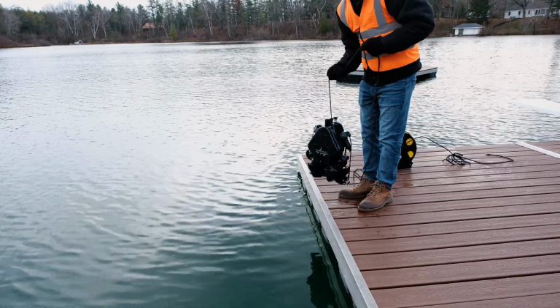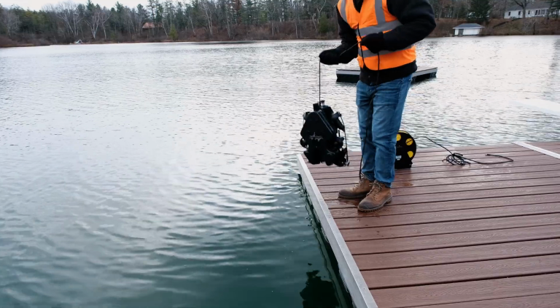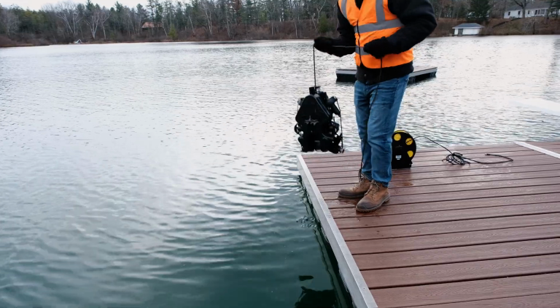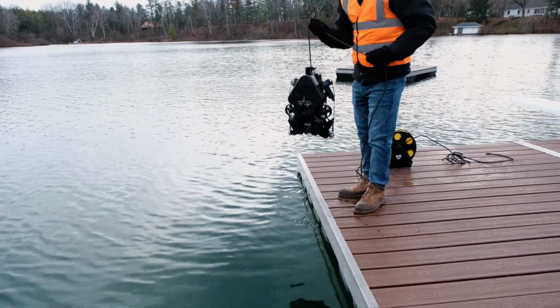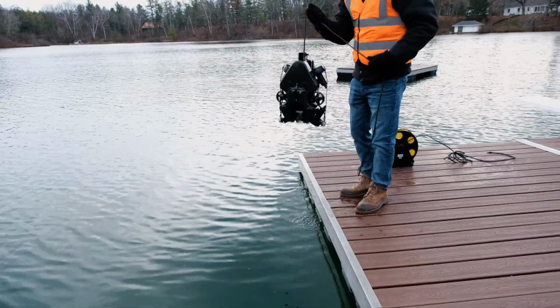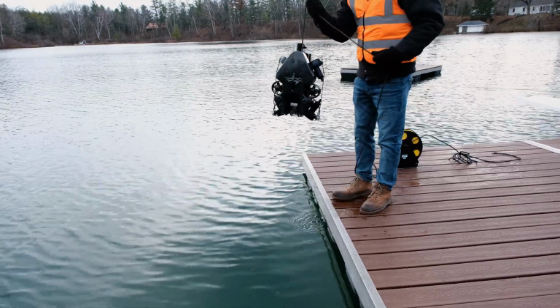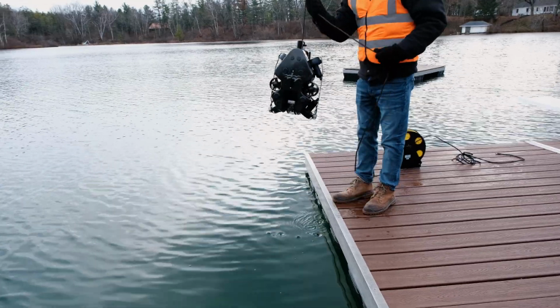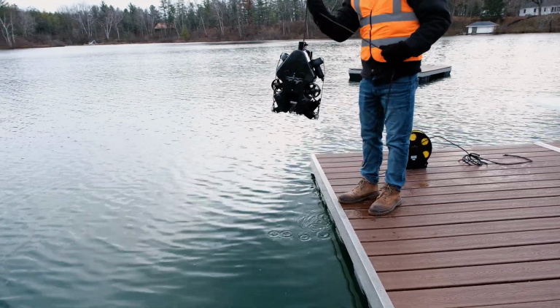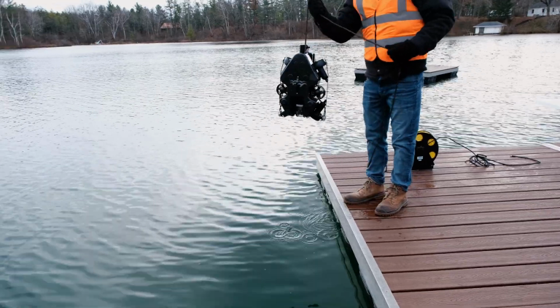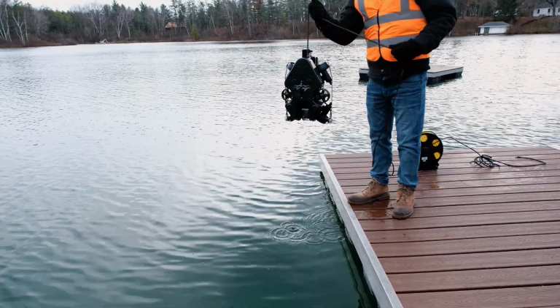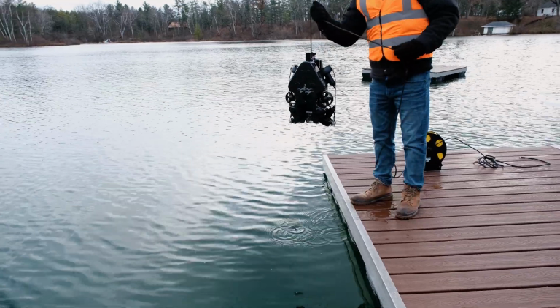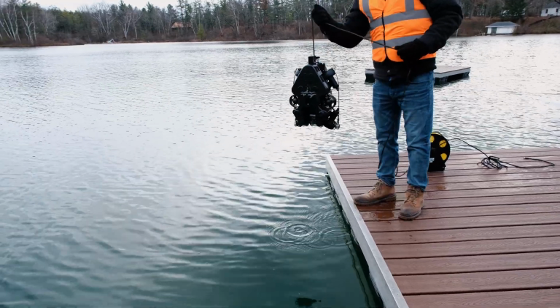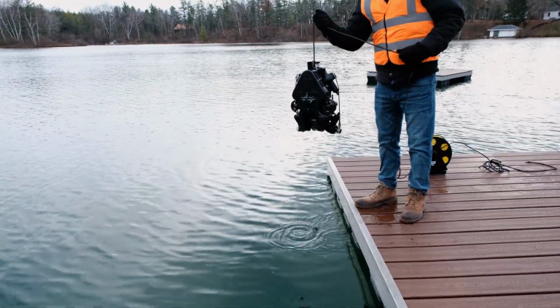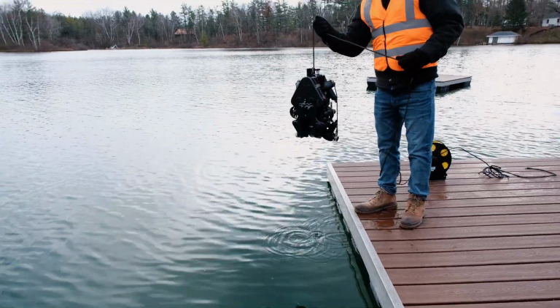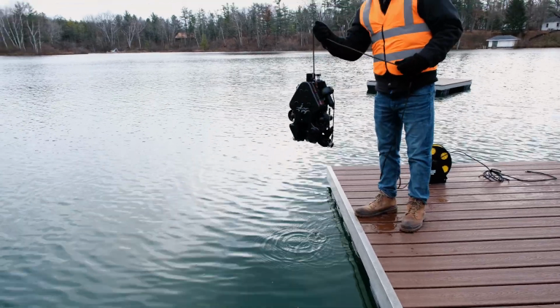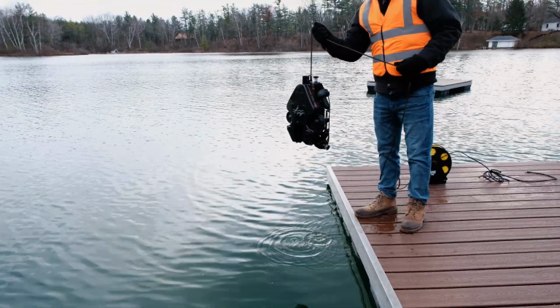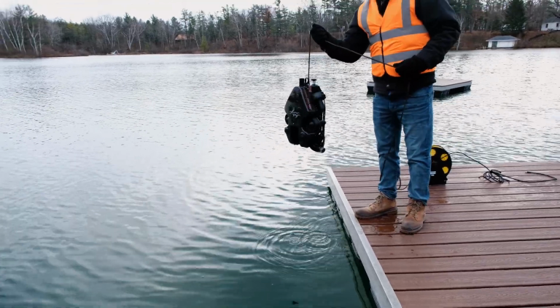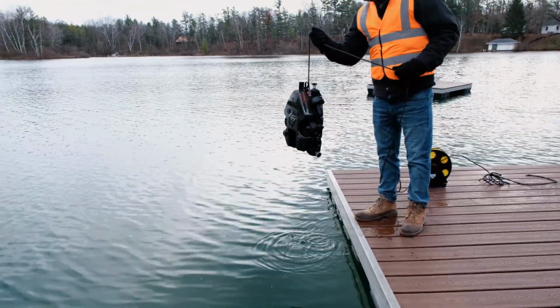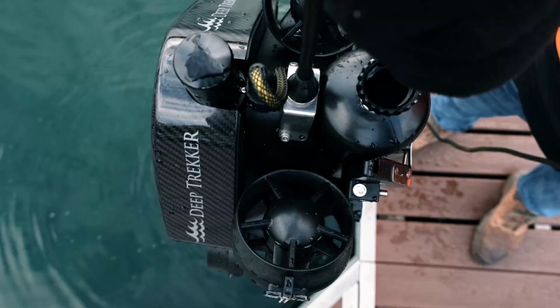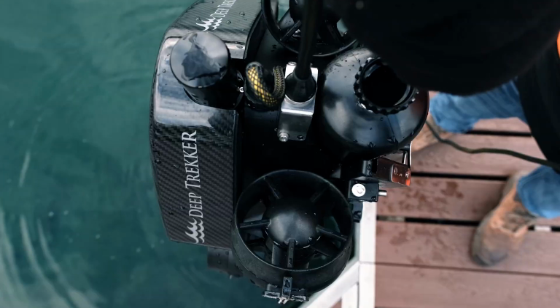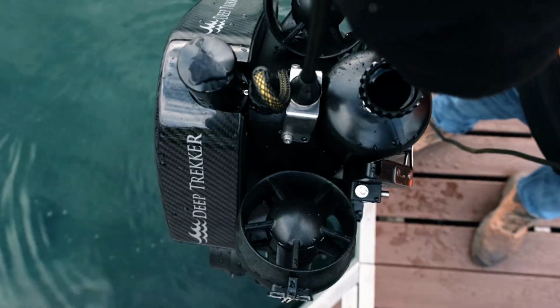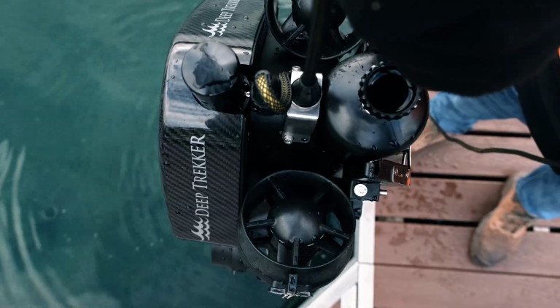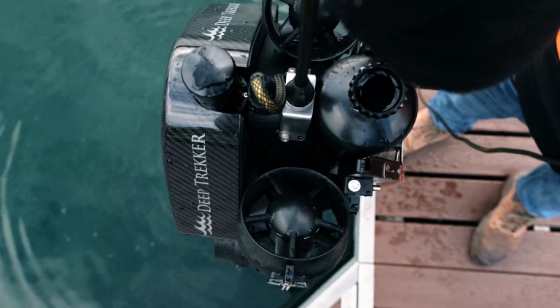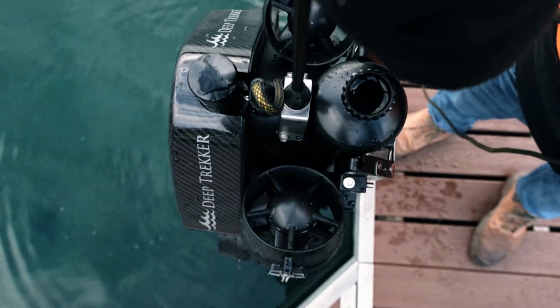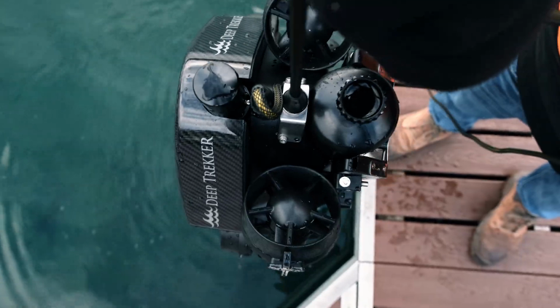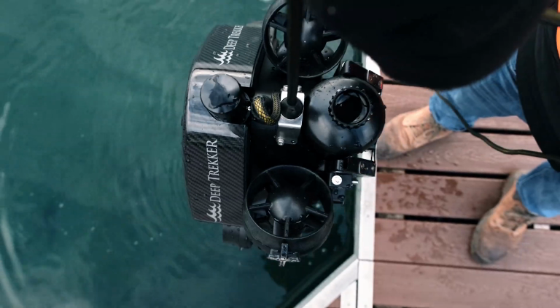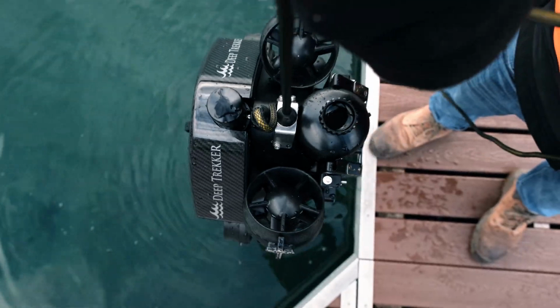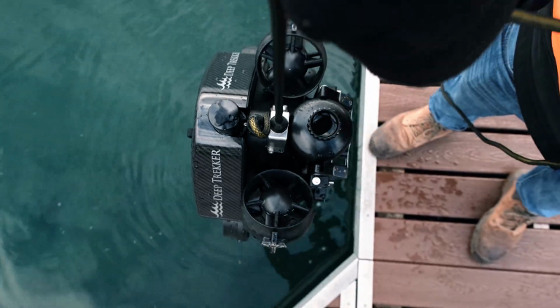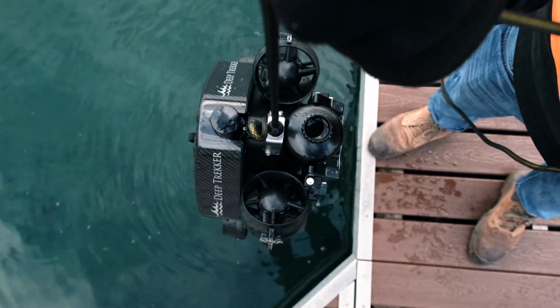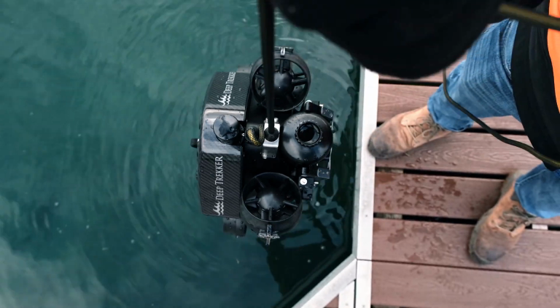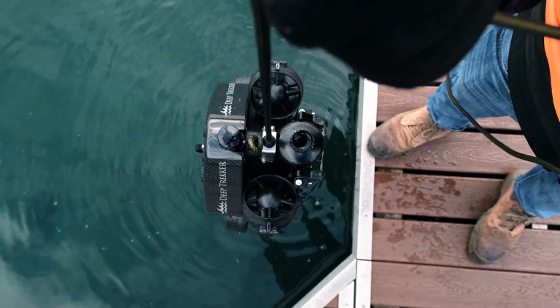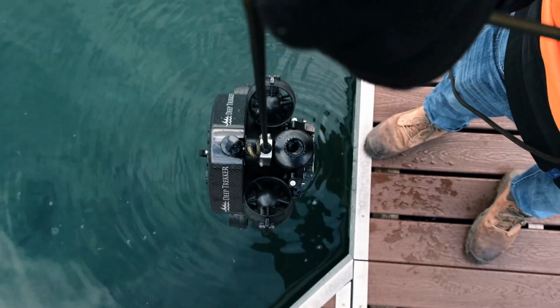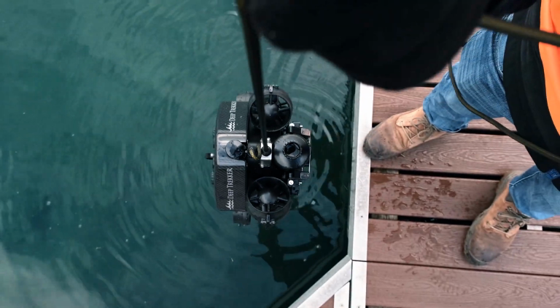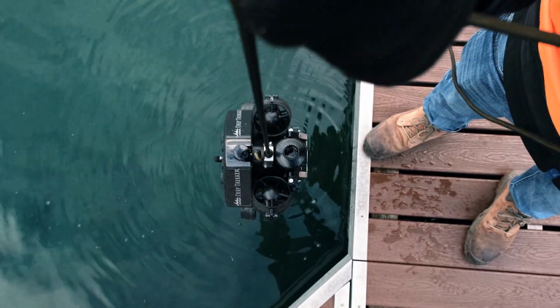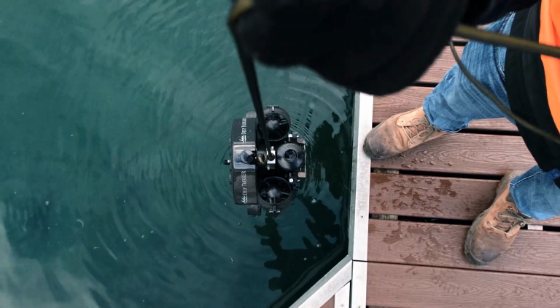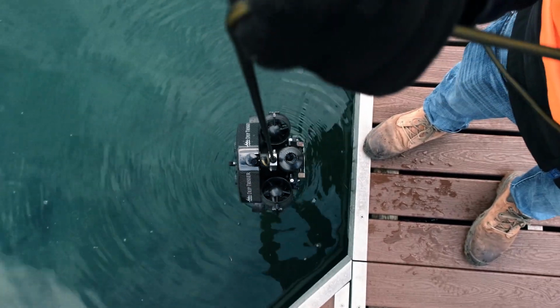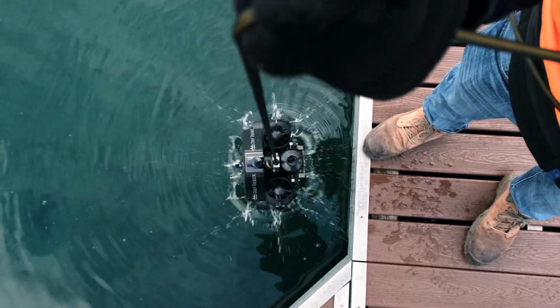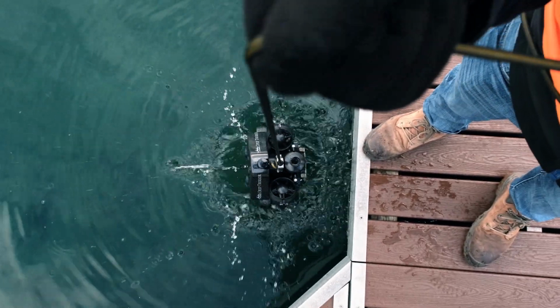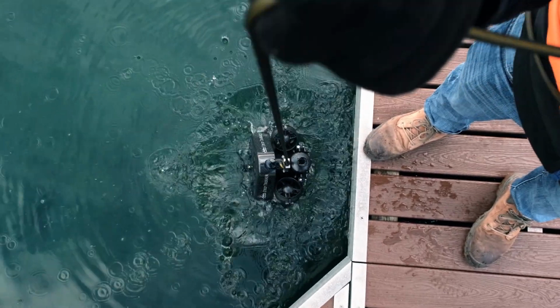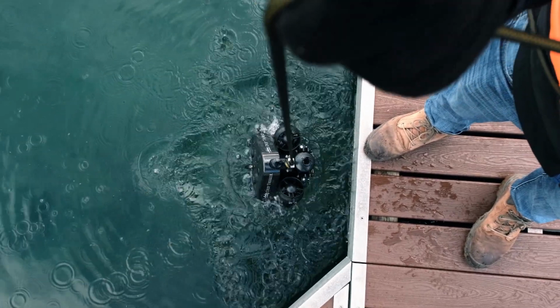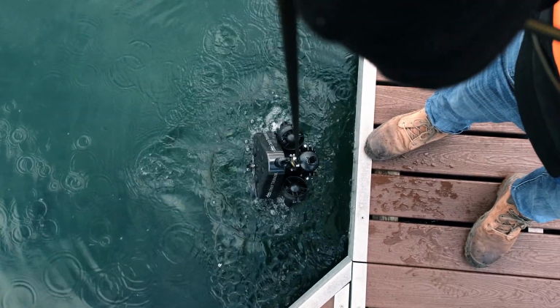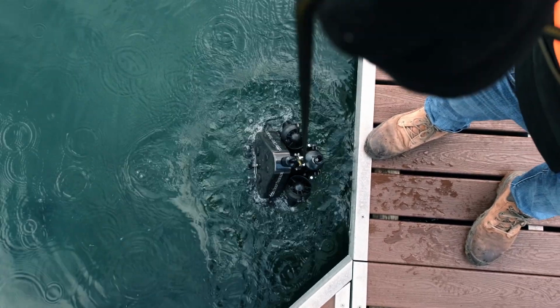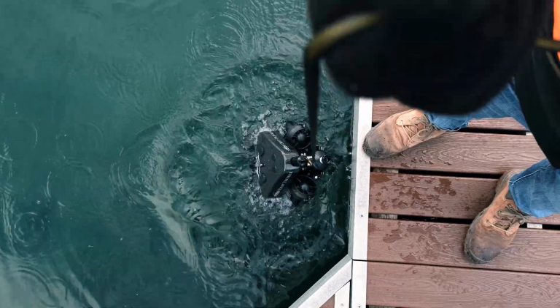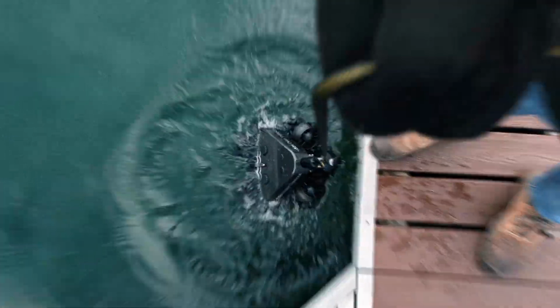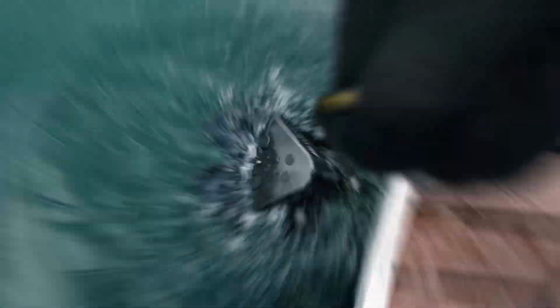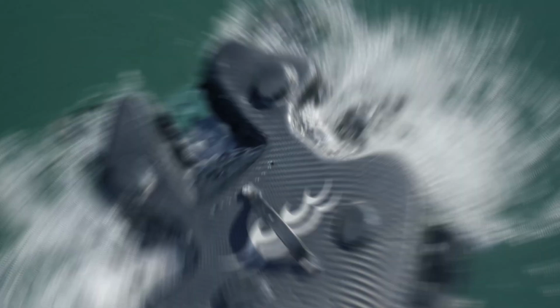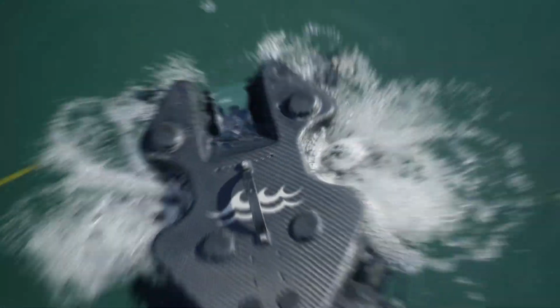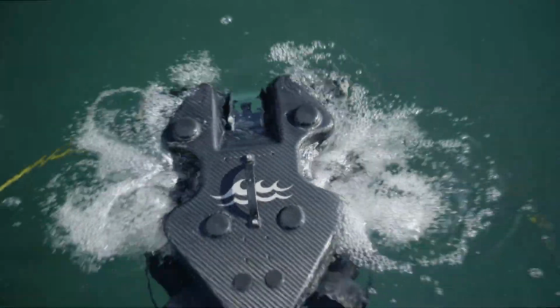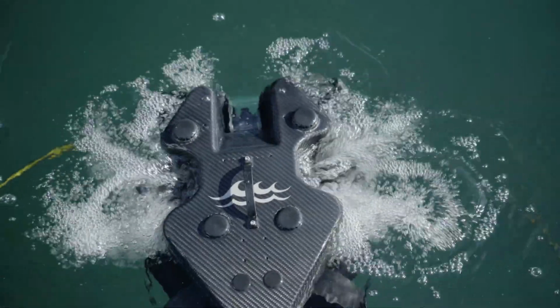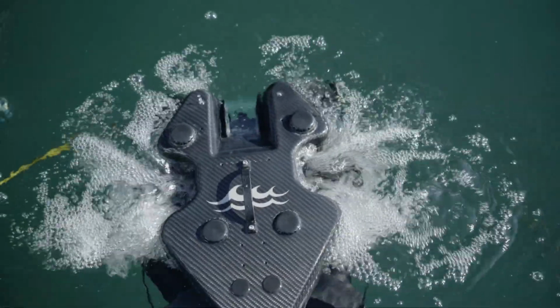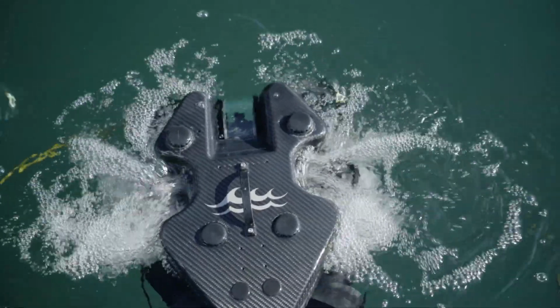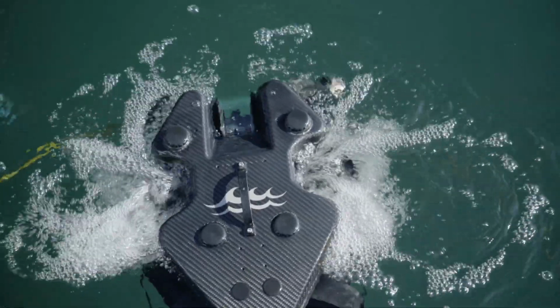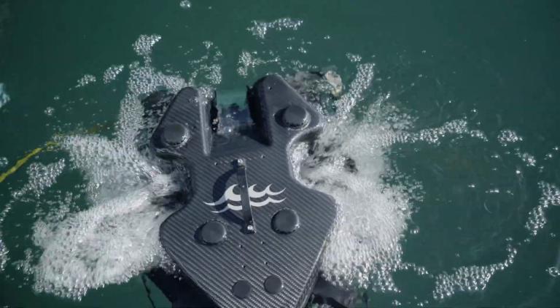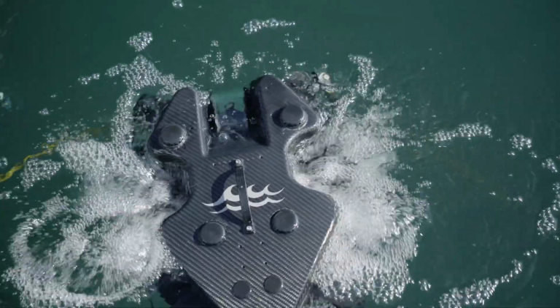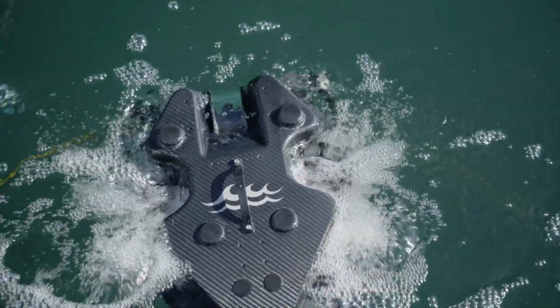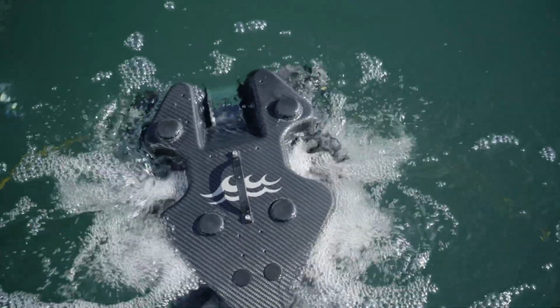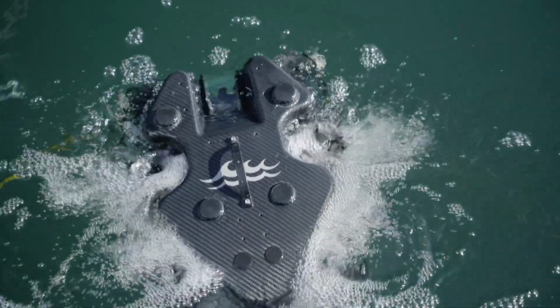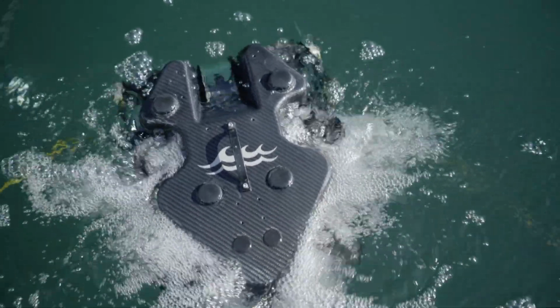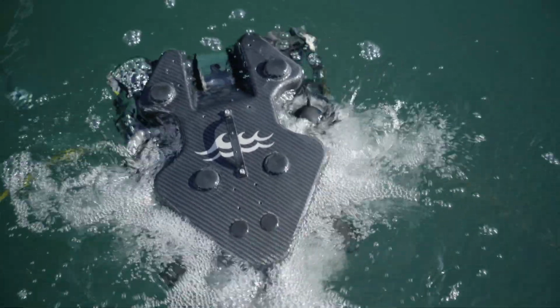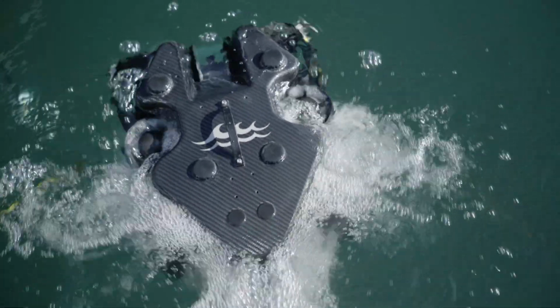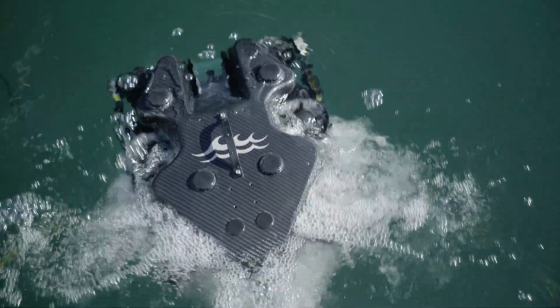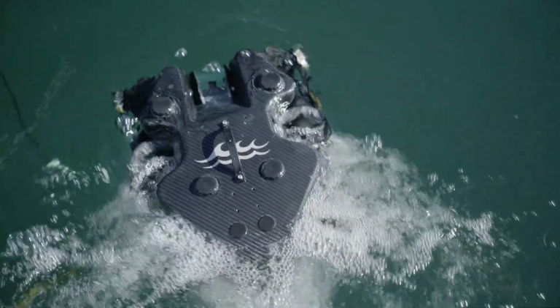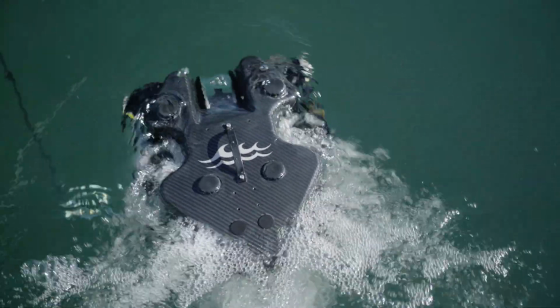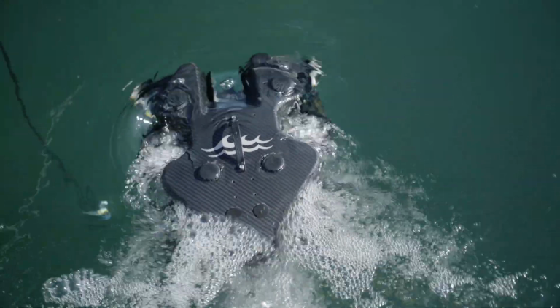The tether is a 300 pound braking strength. Lower the Photon by the tether hand over hand. At this point, you're ready to begin your mission.